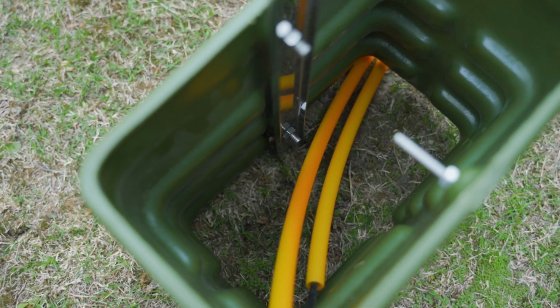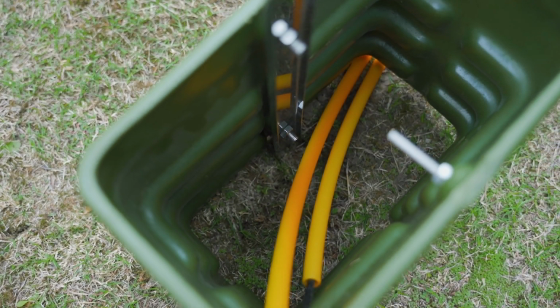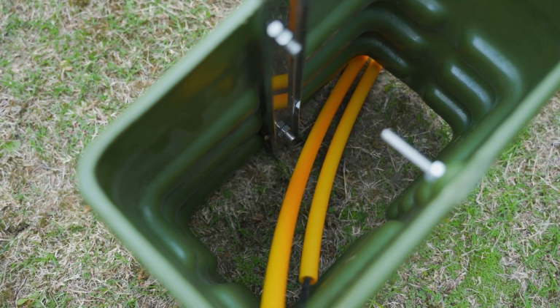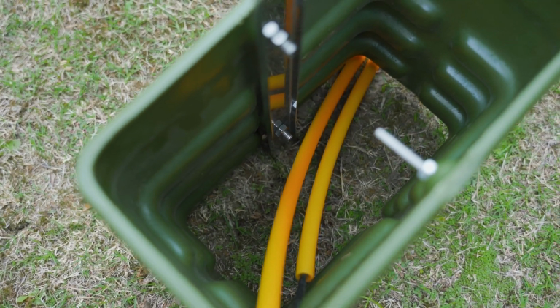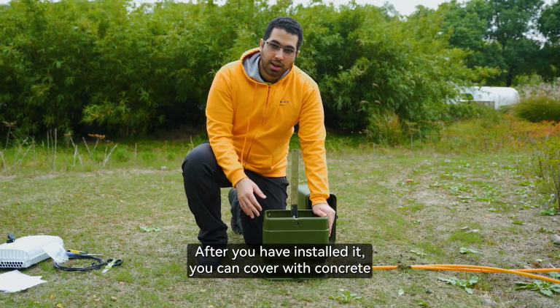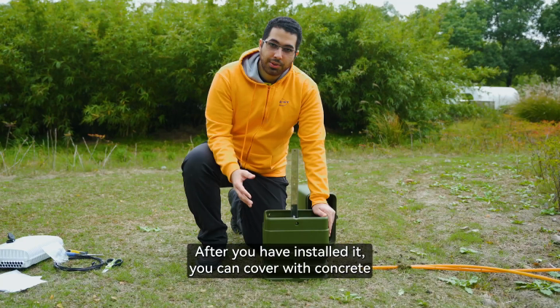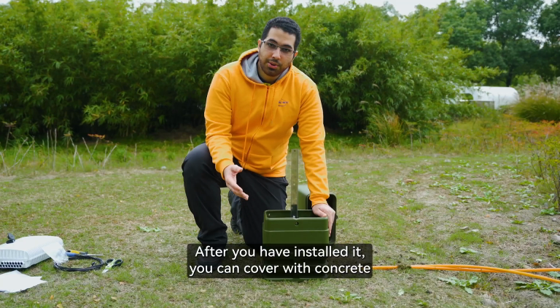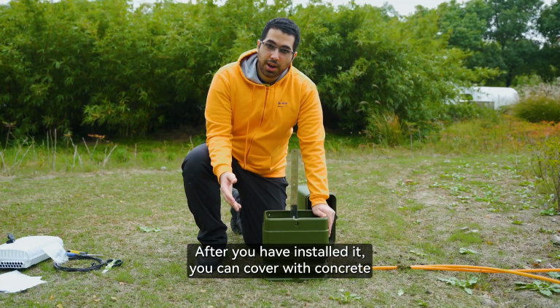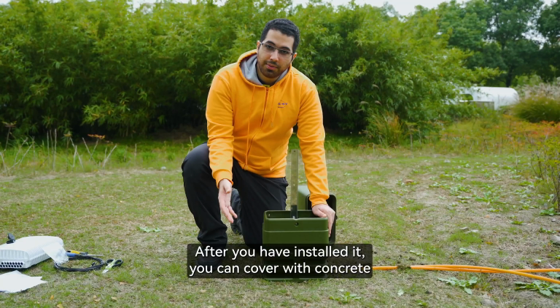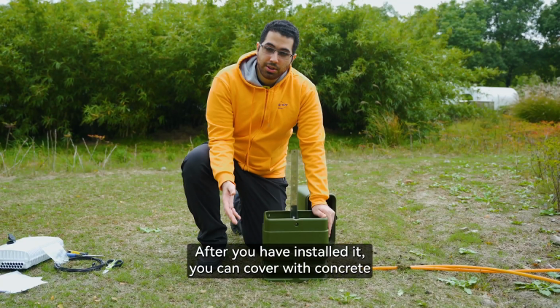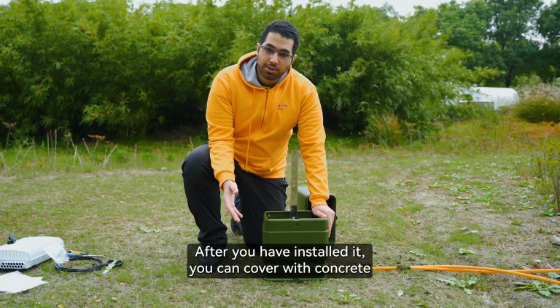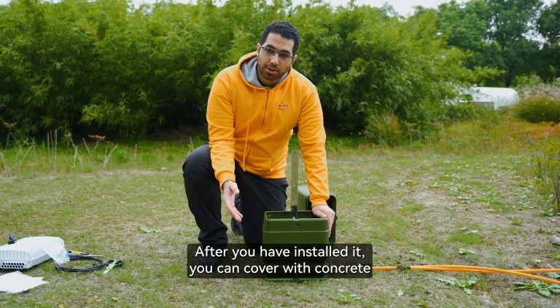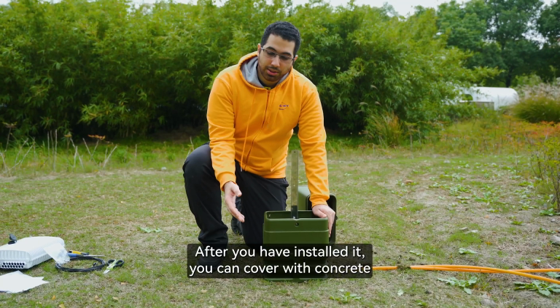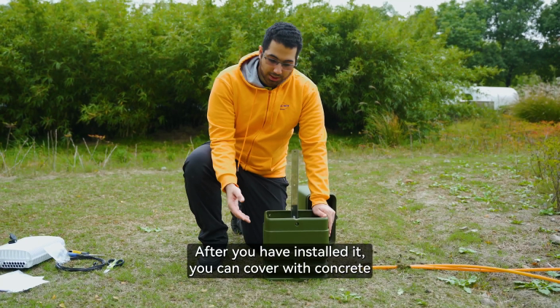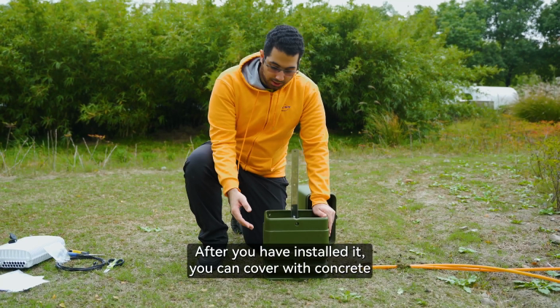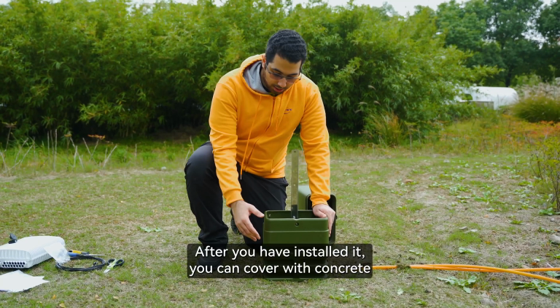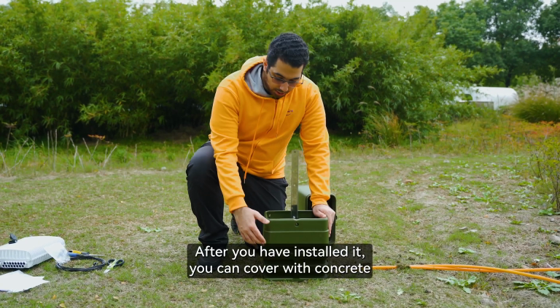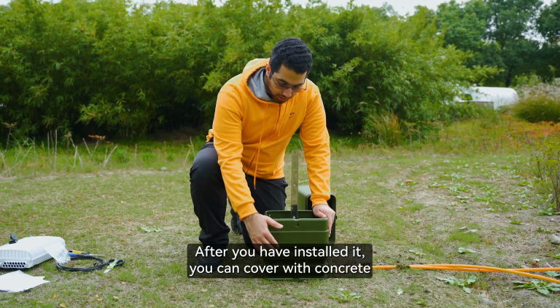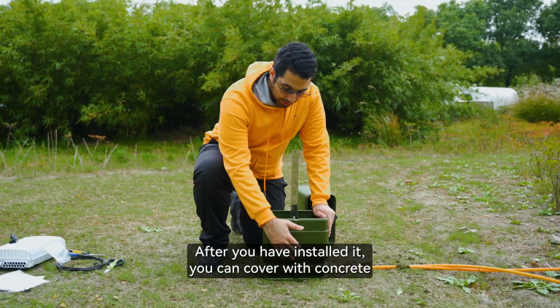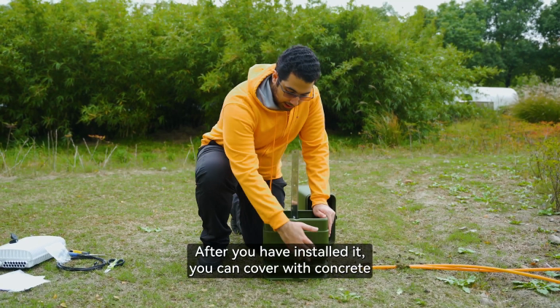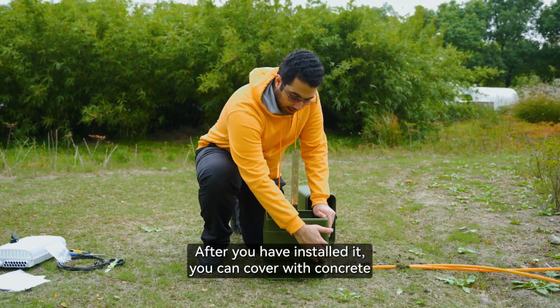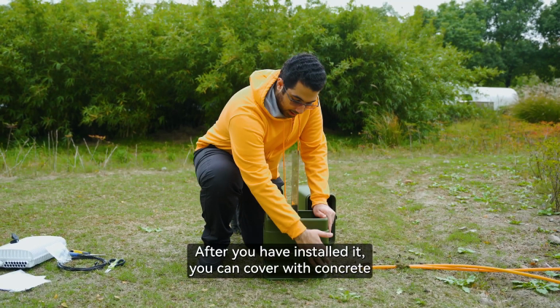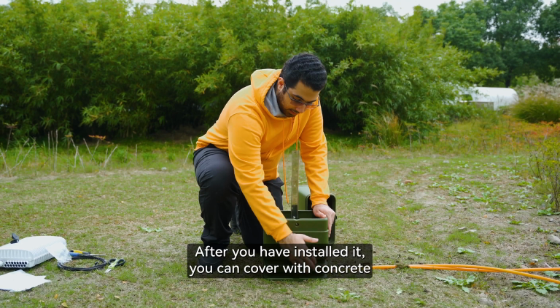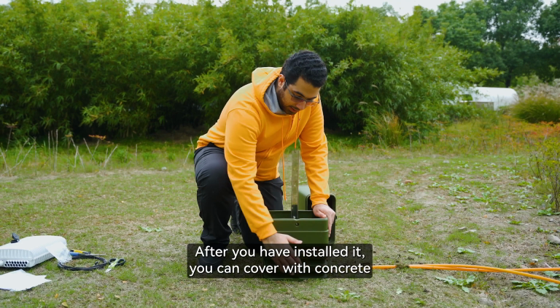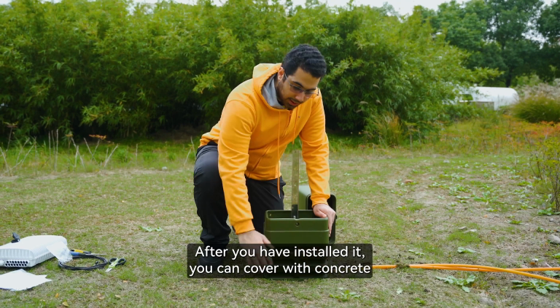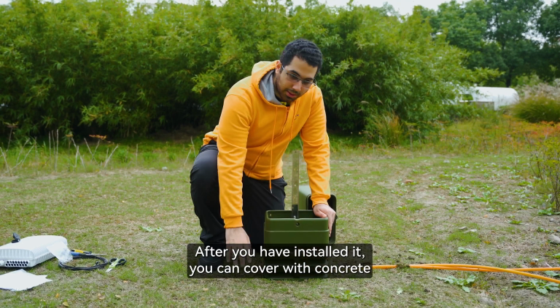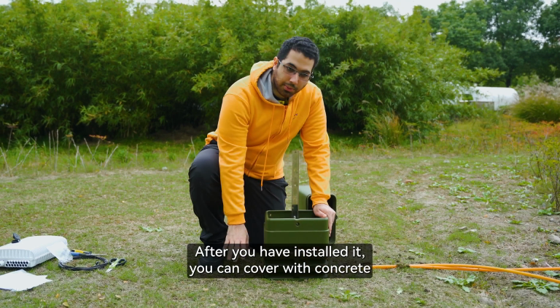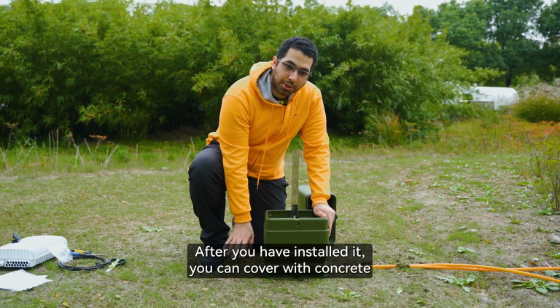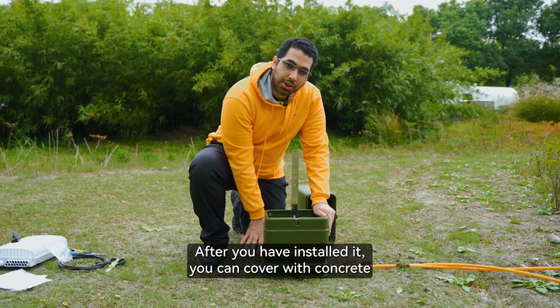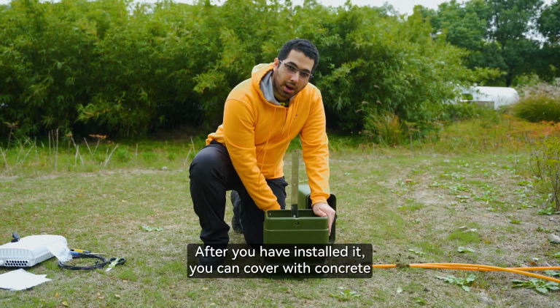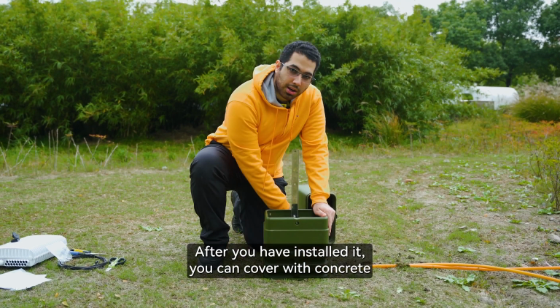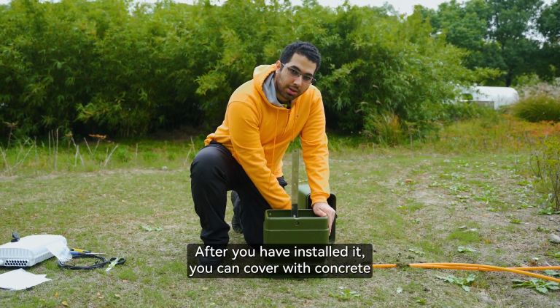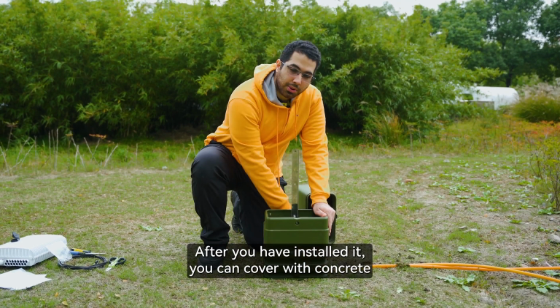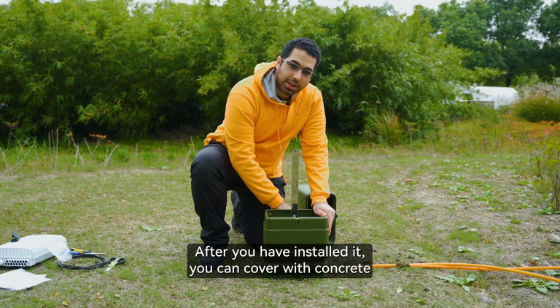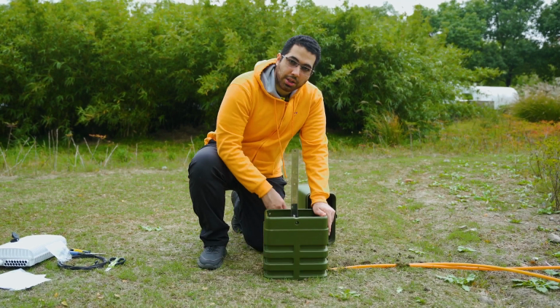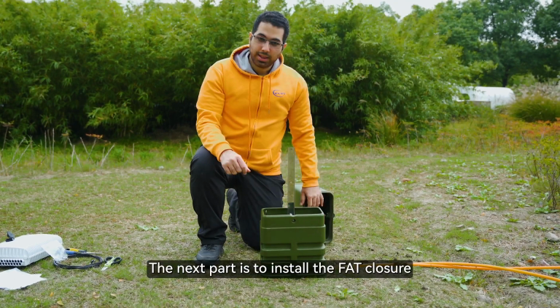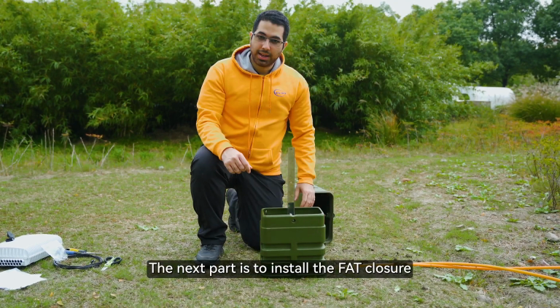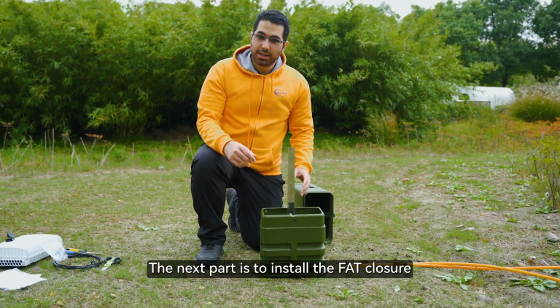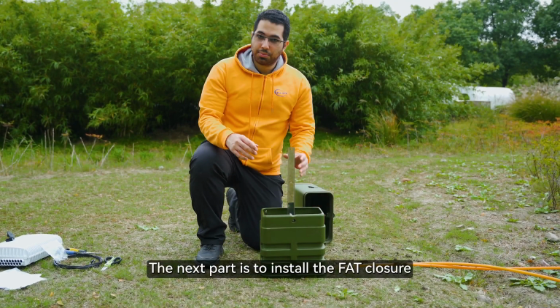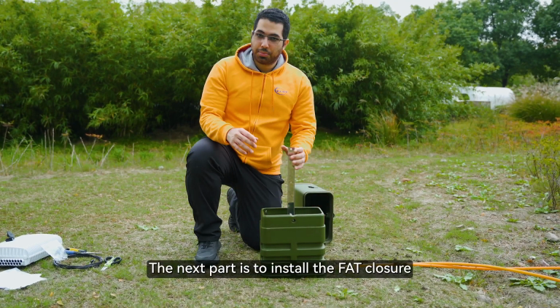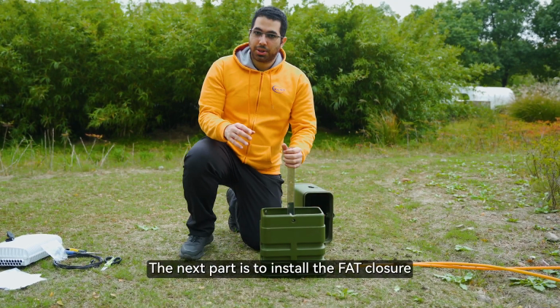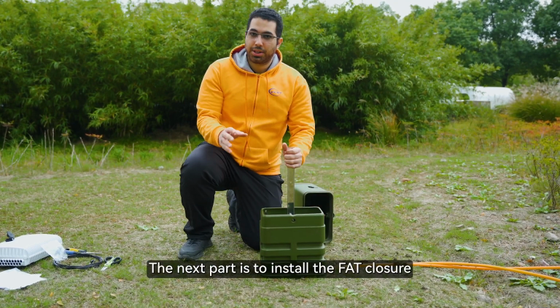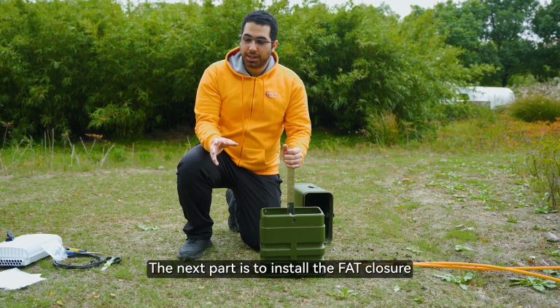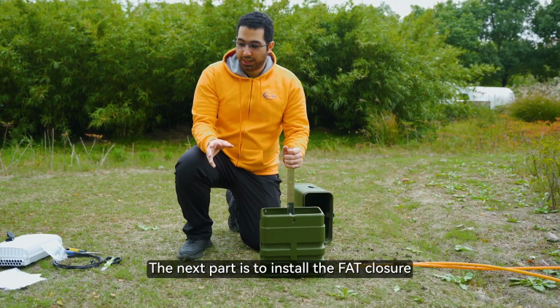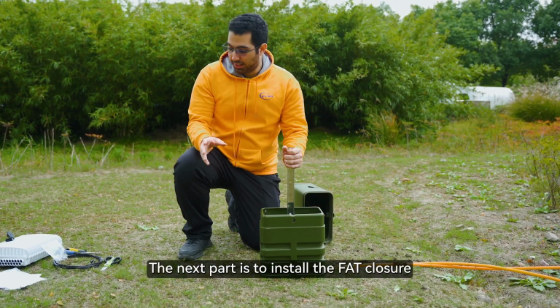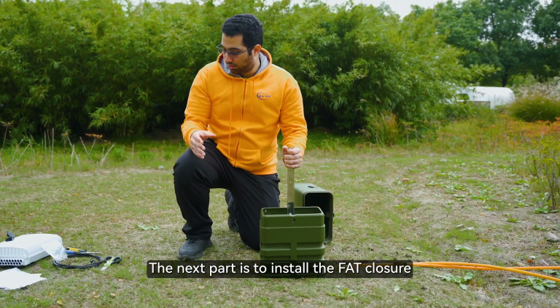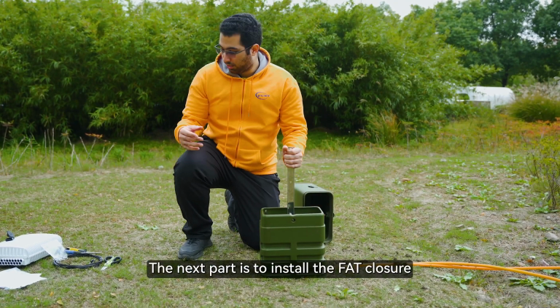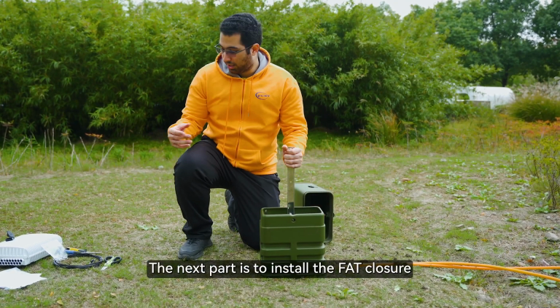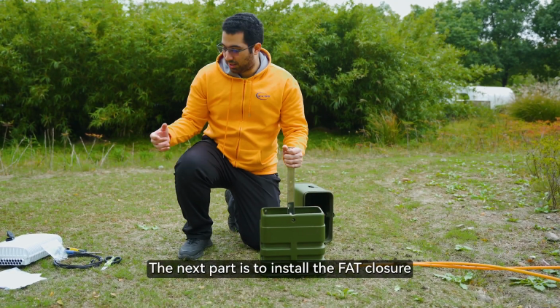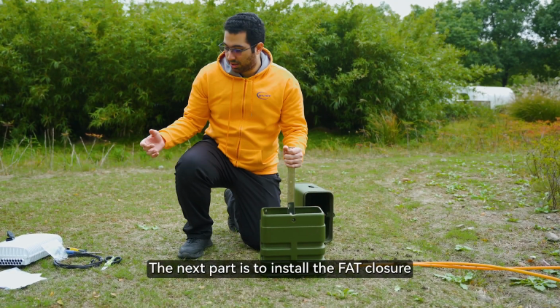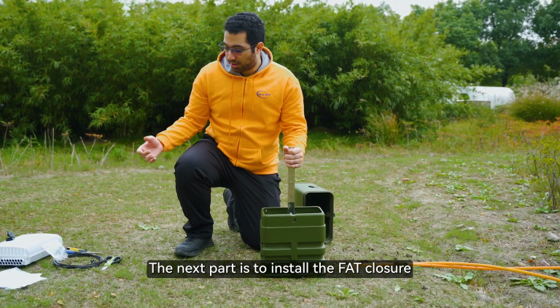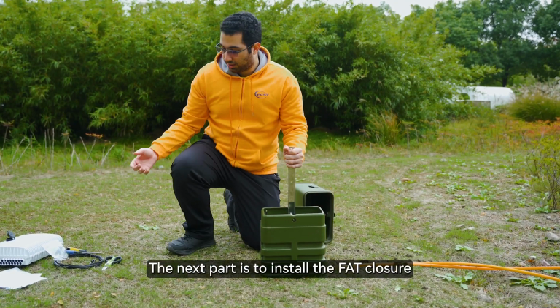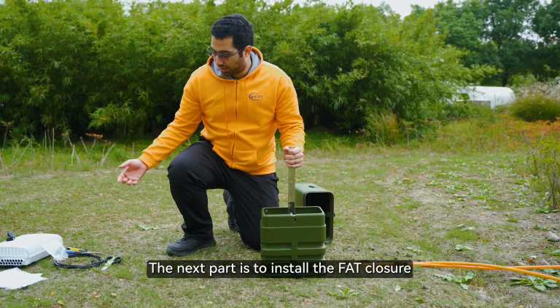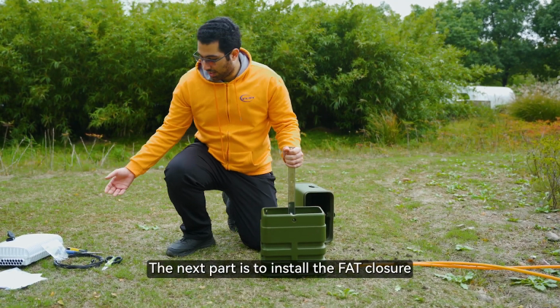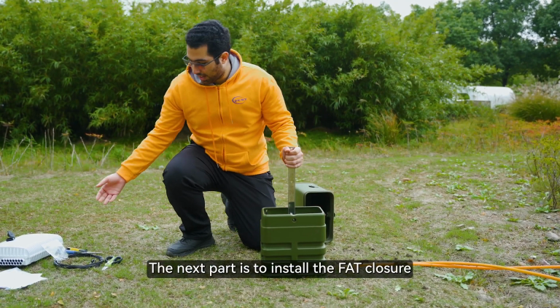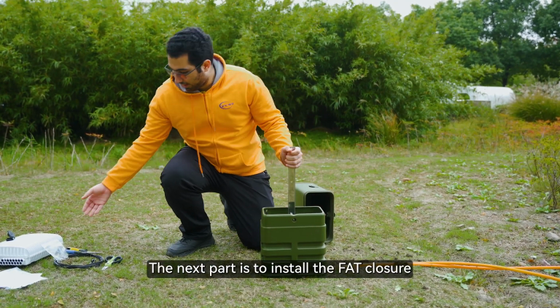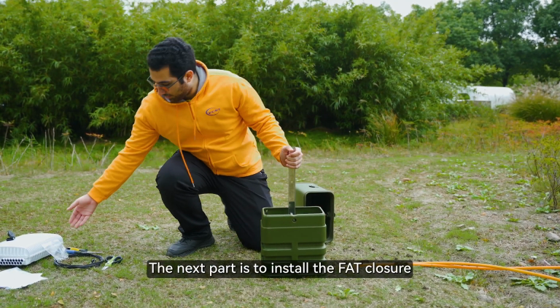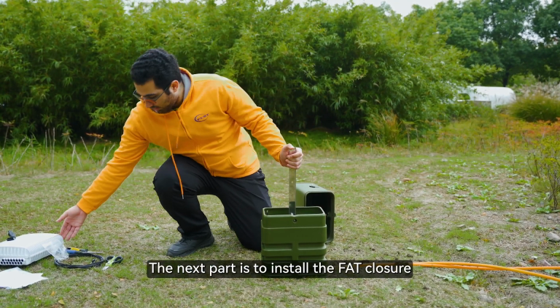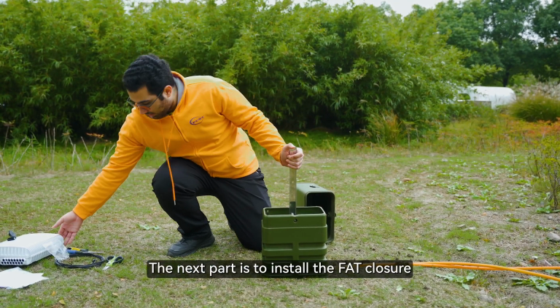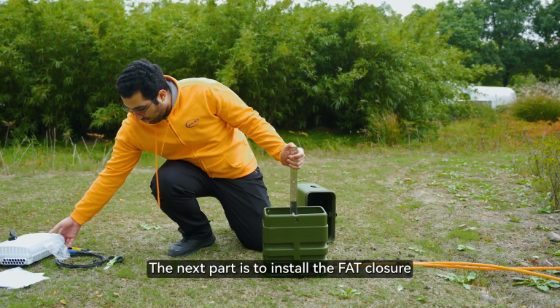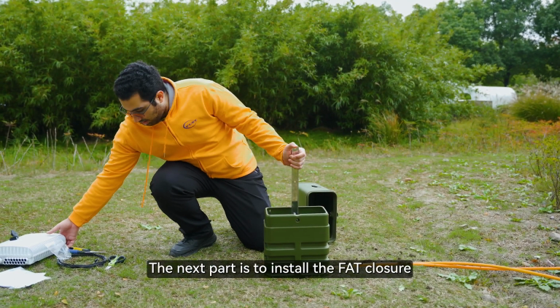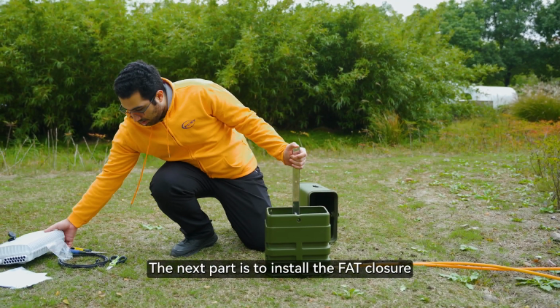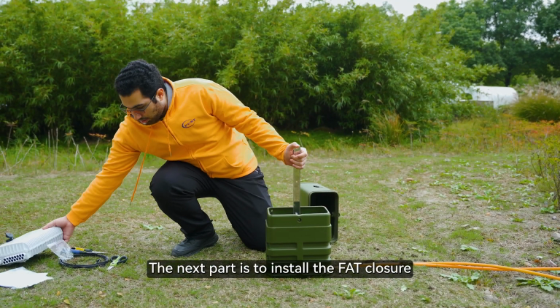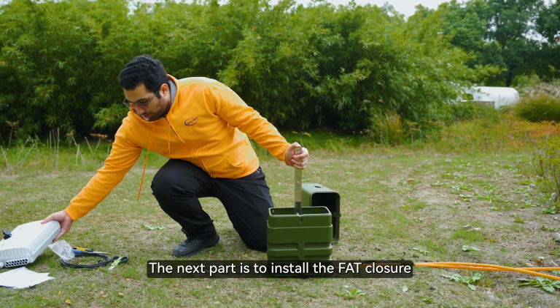After you have installed it, you can cover with concrete. The next part is to install the FAT closure.